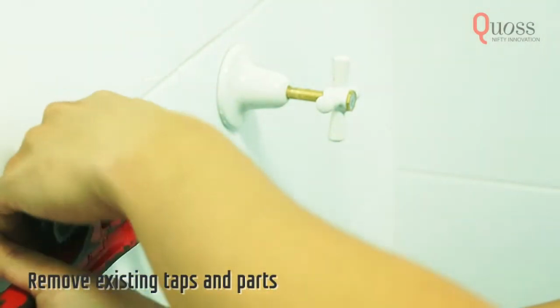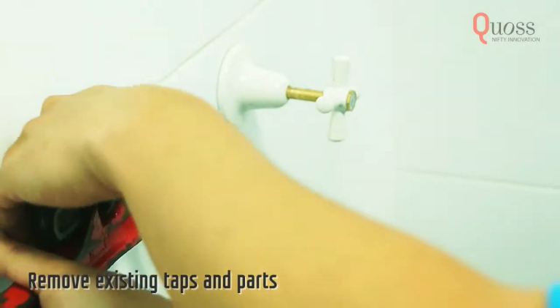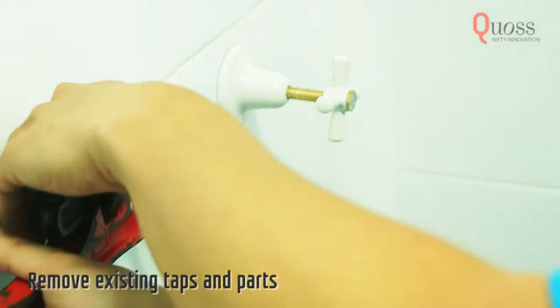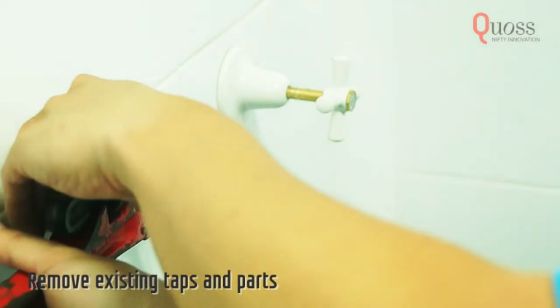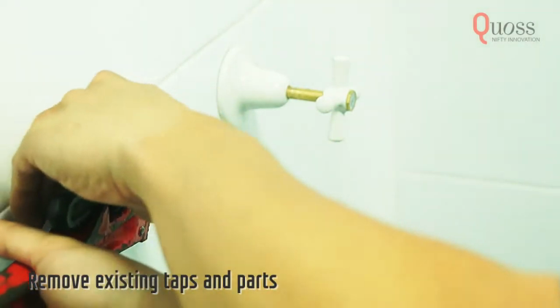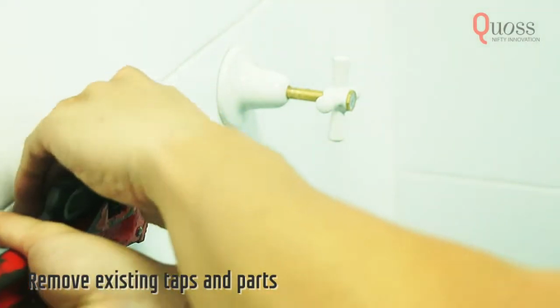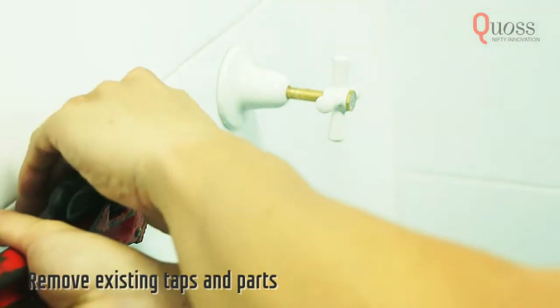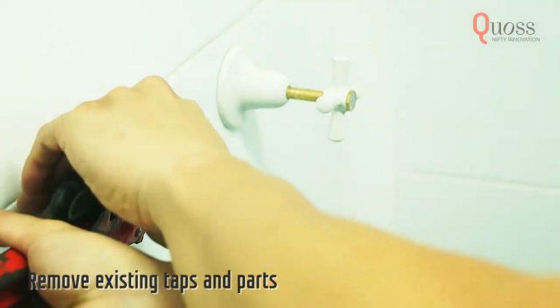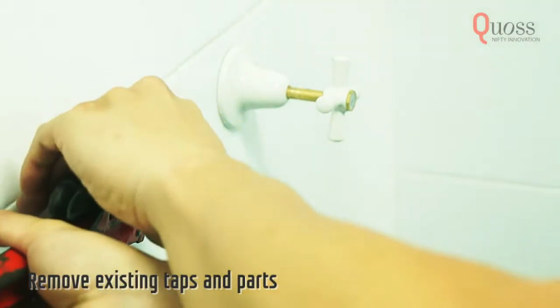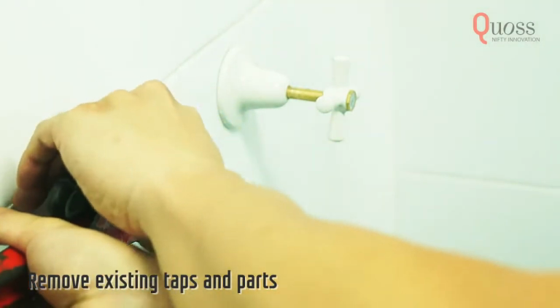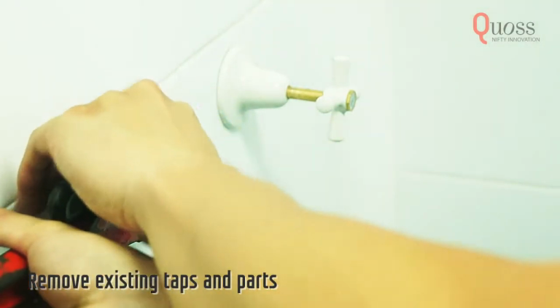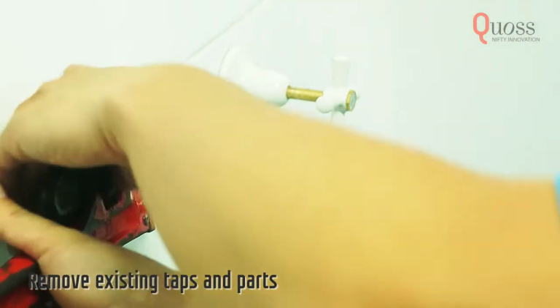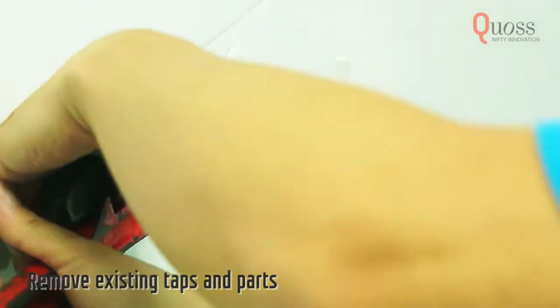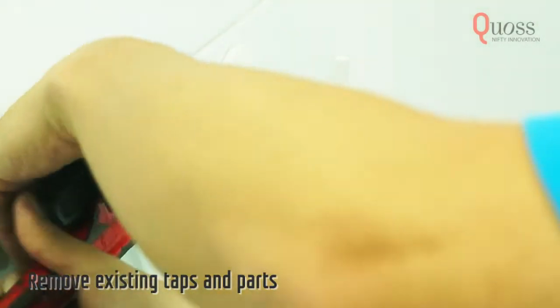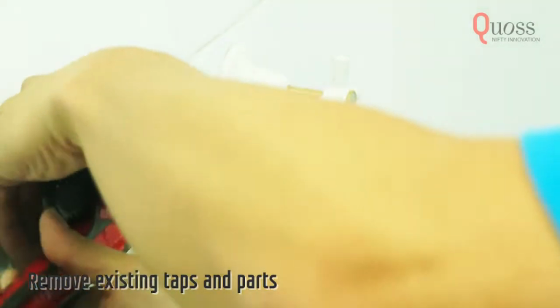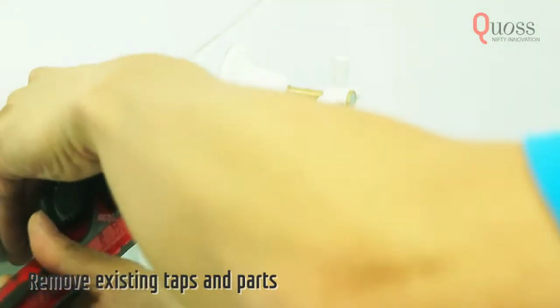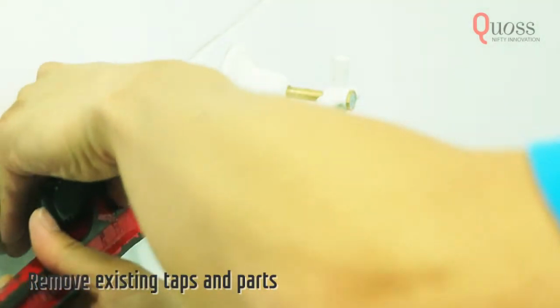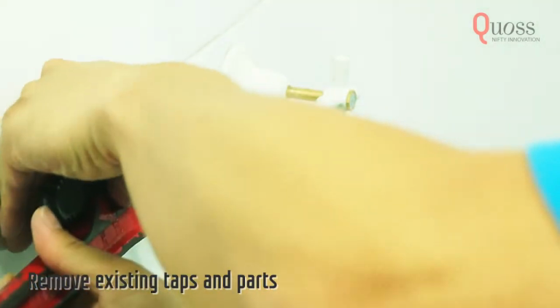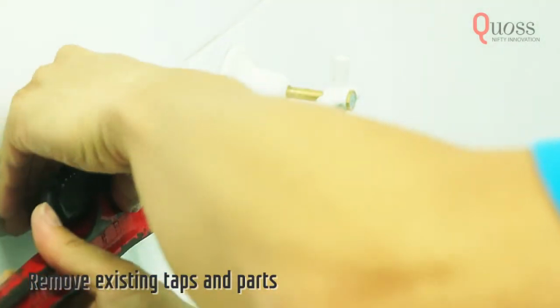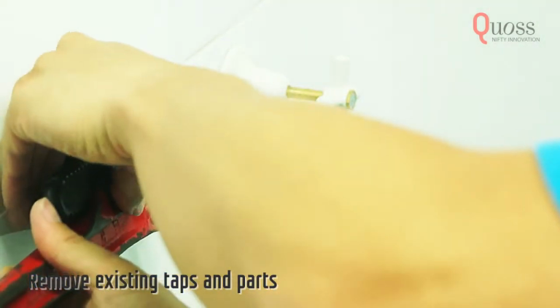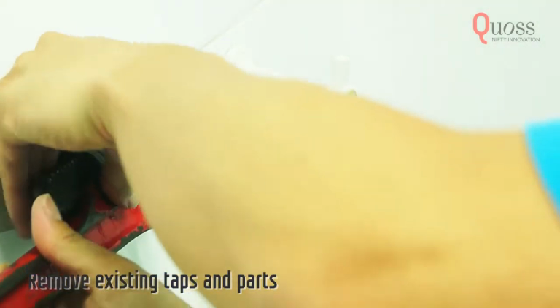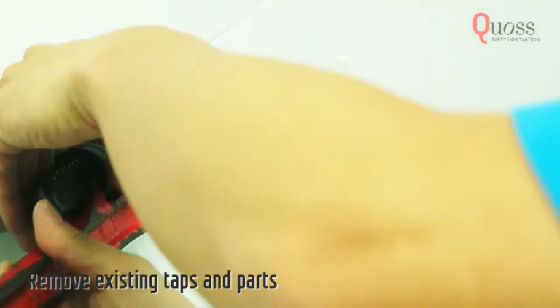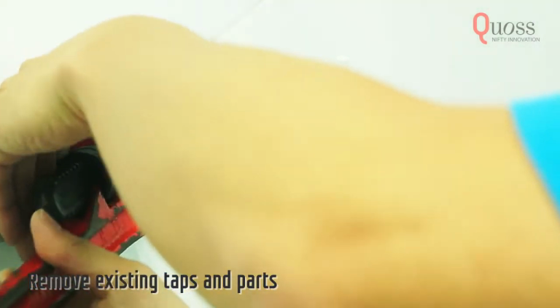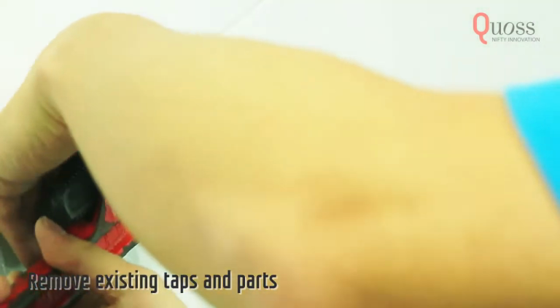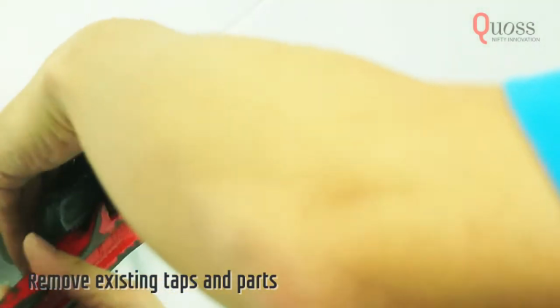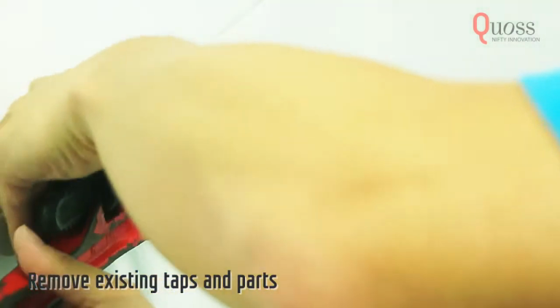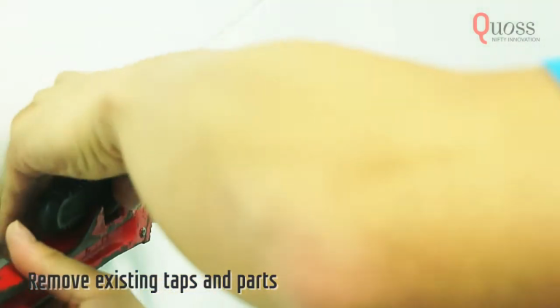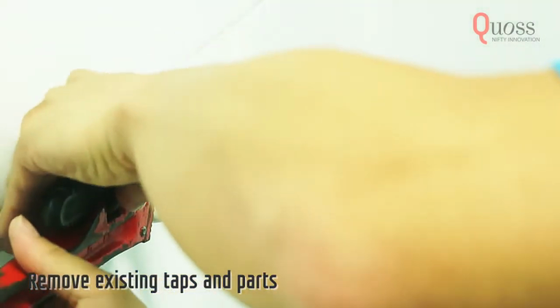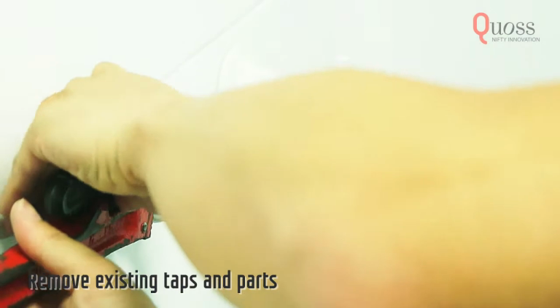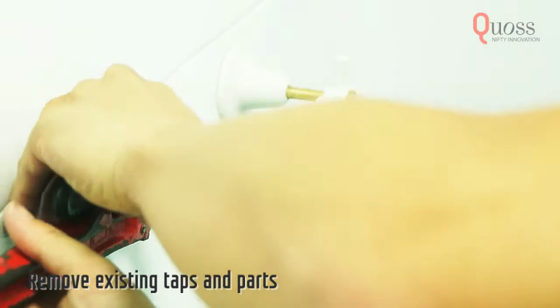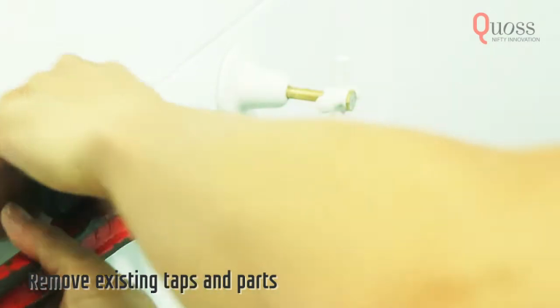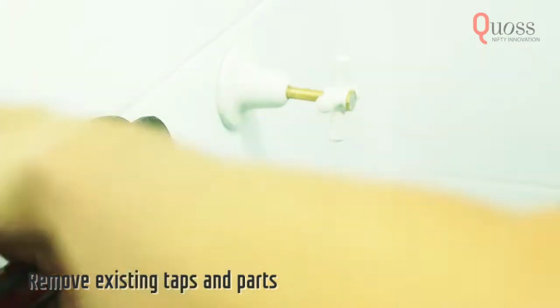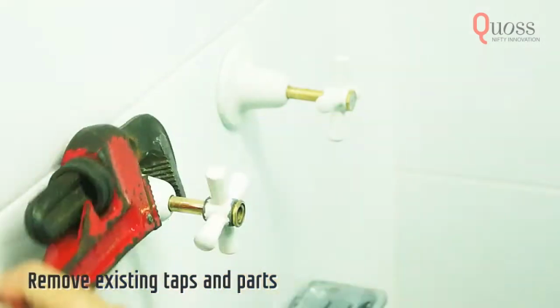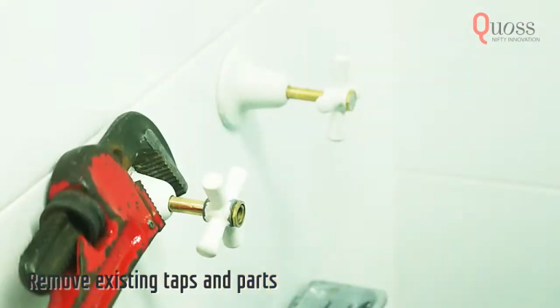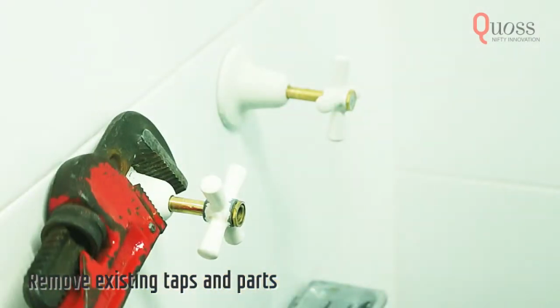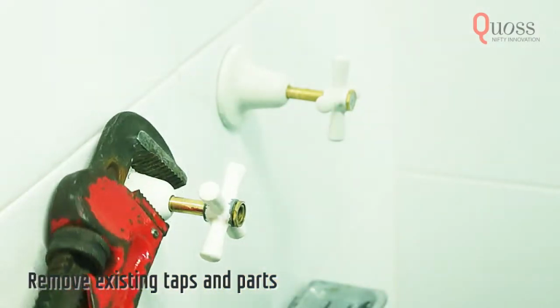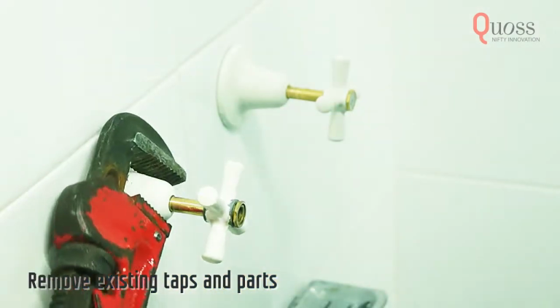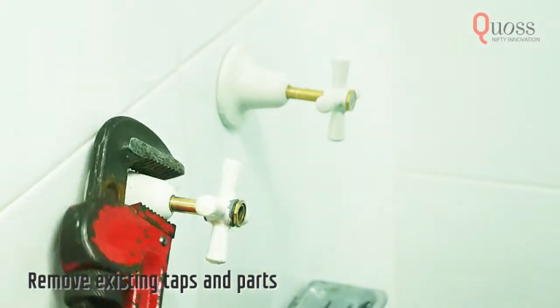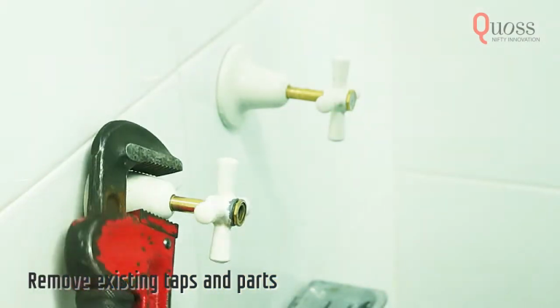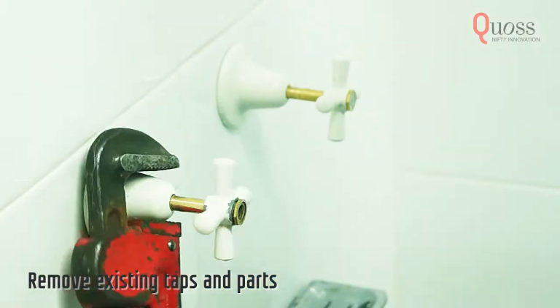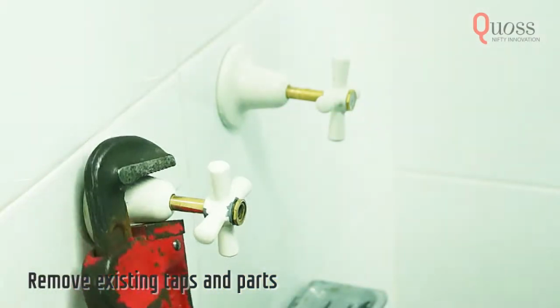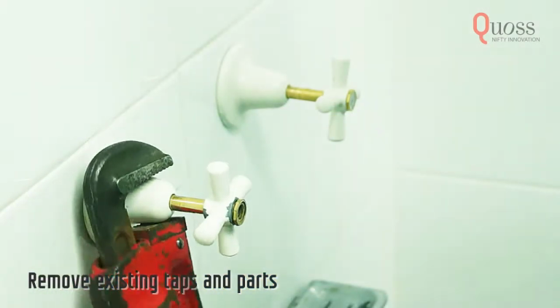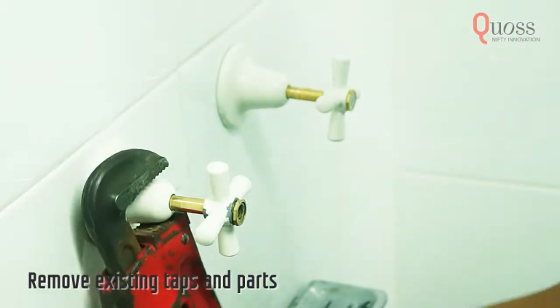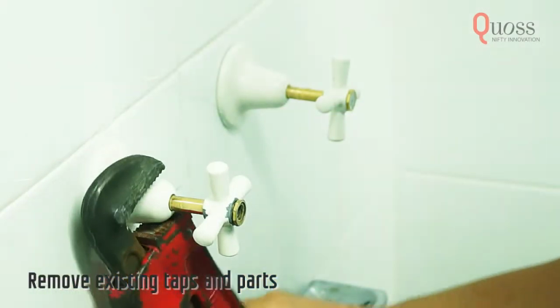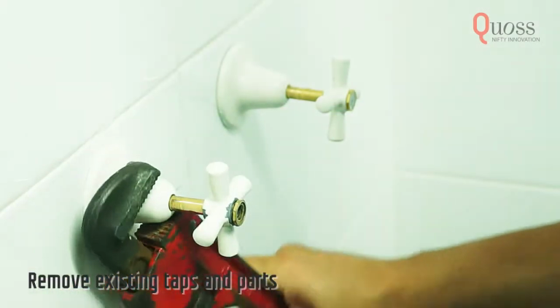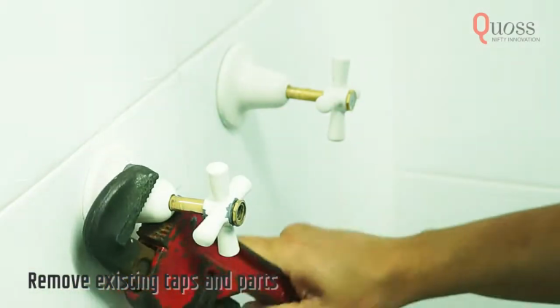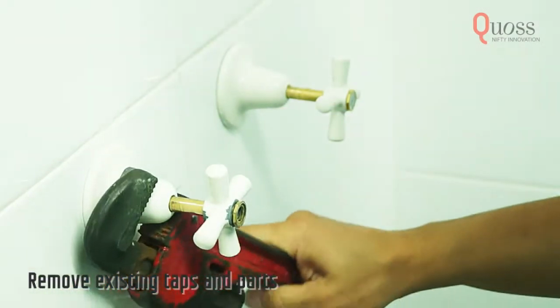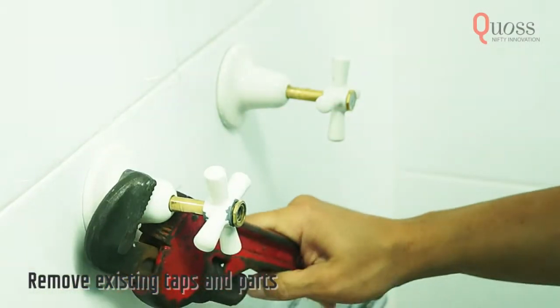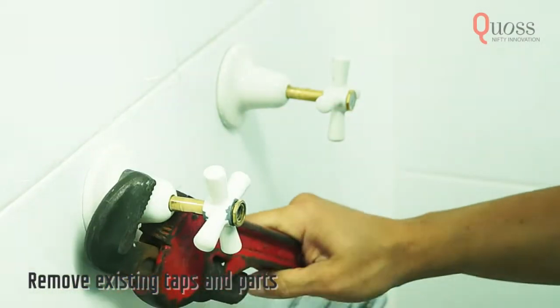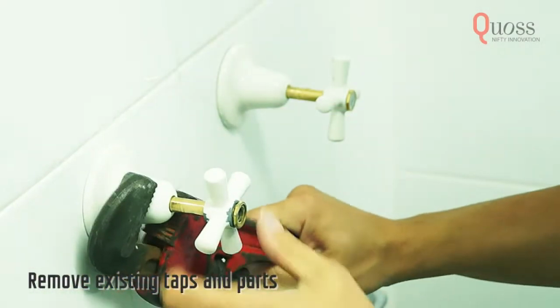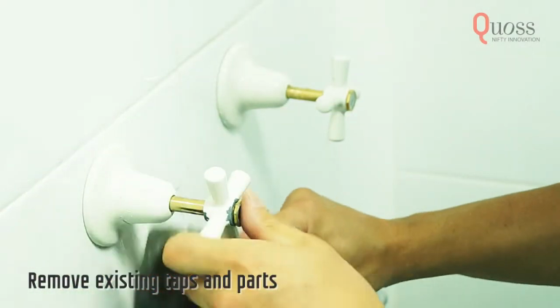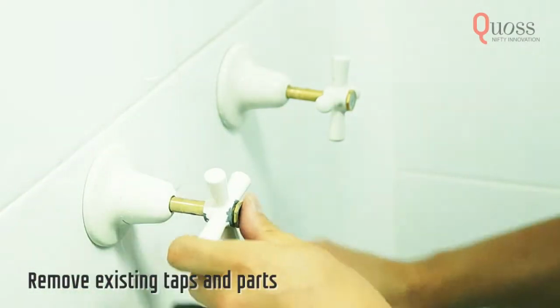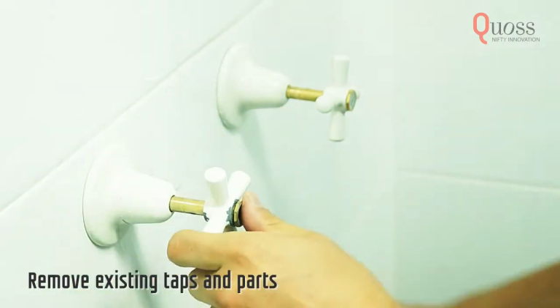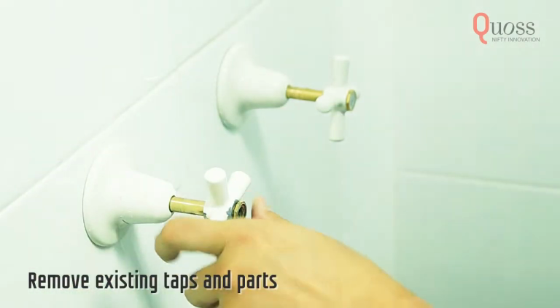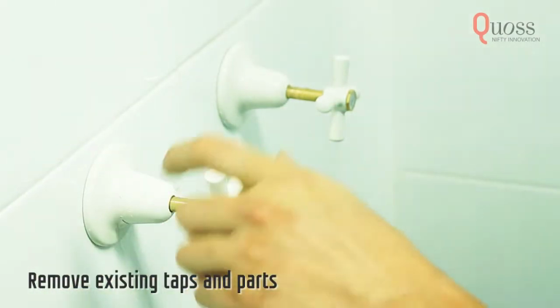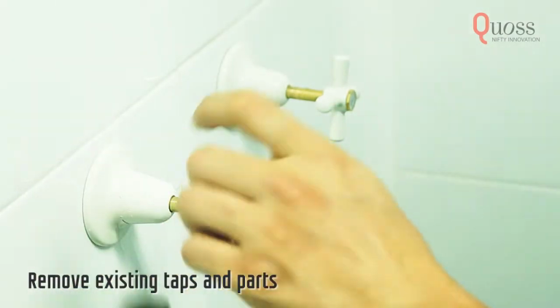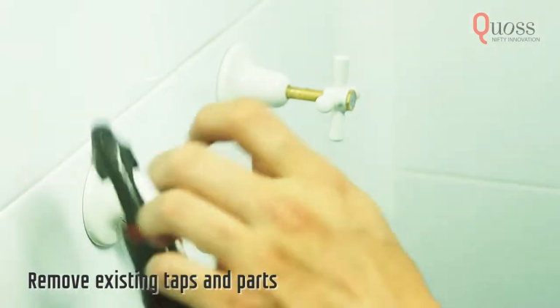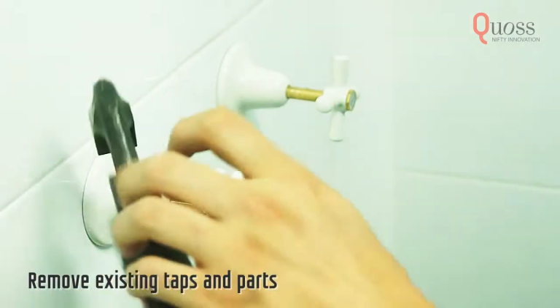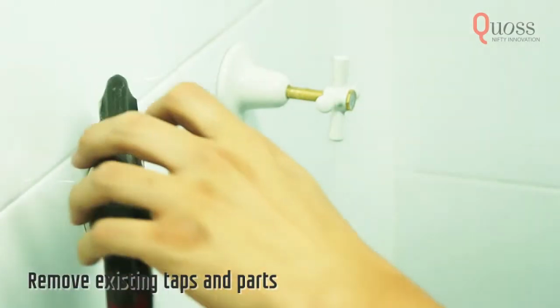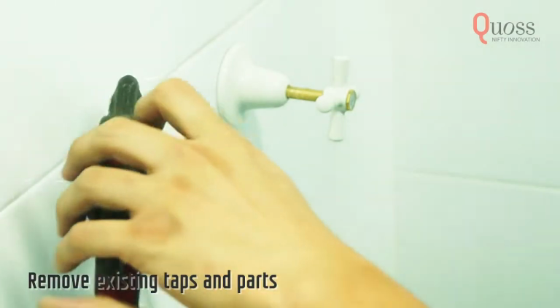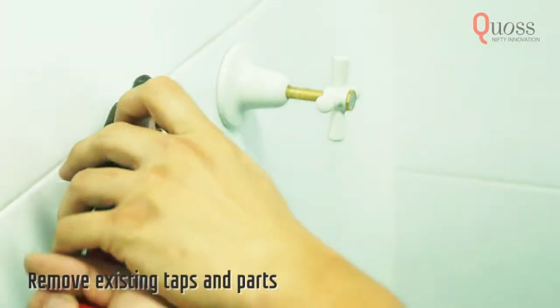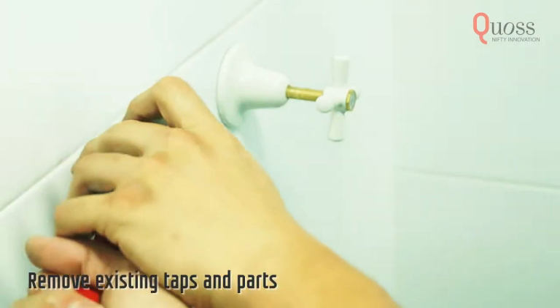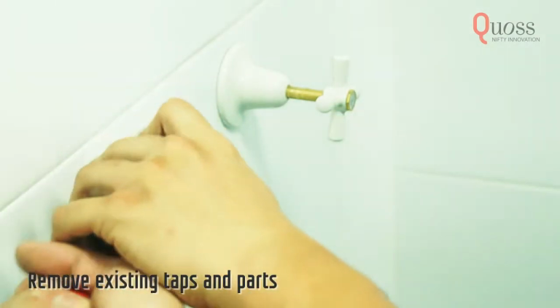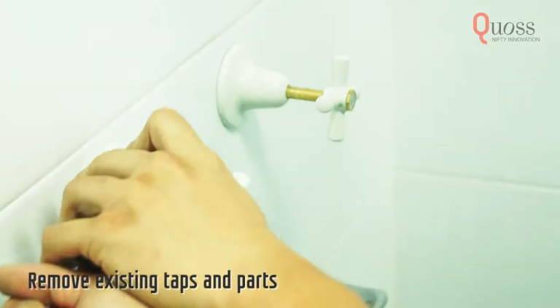Now, remove your old taps and make sure to remove any spindles, washers, extensions and adapters.